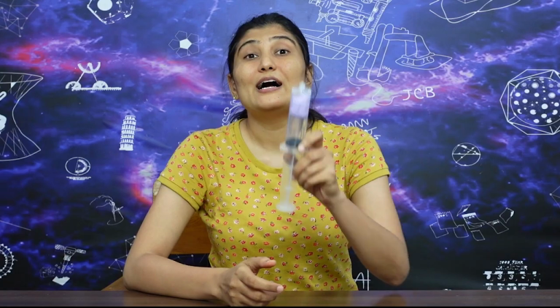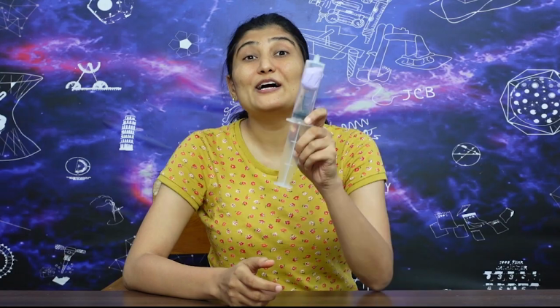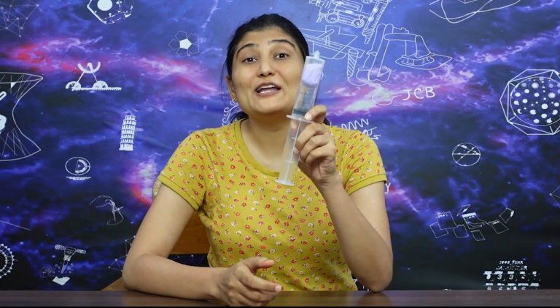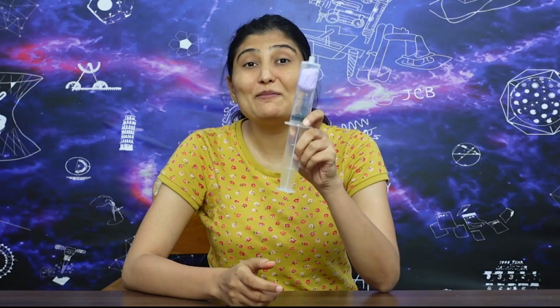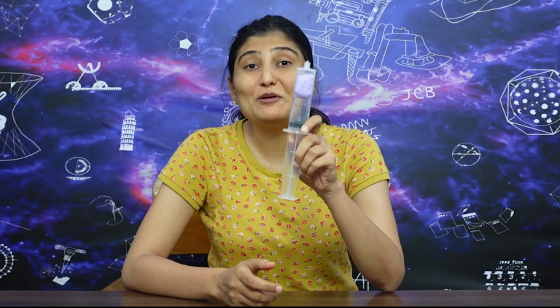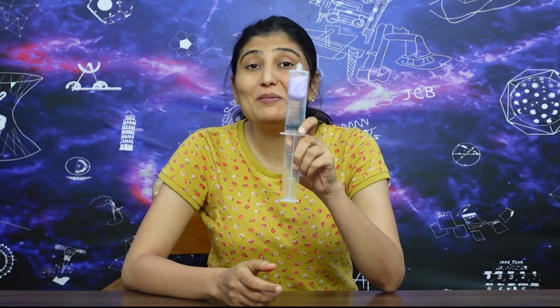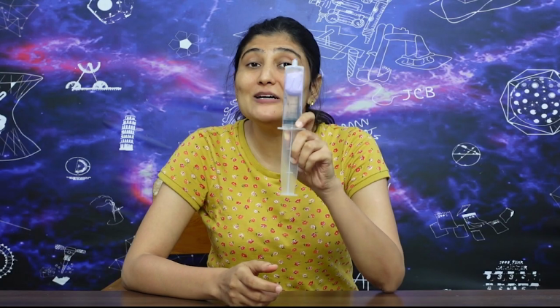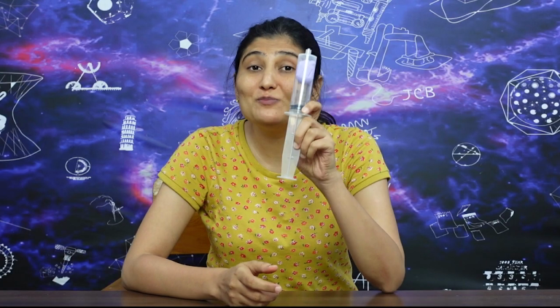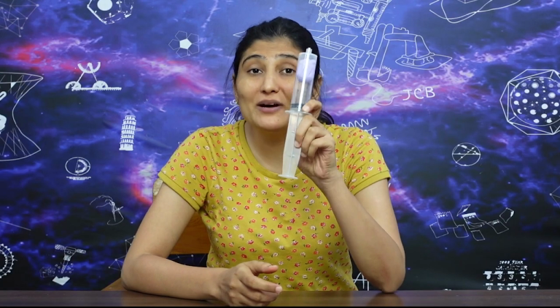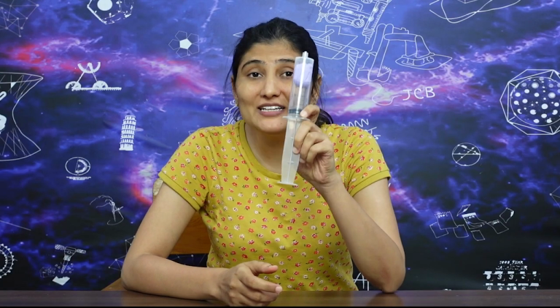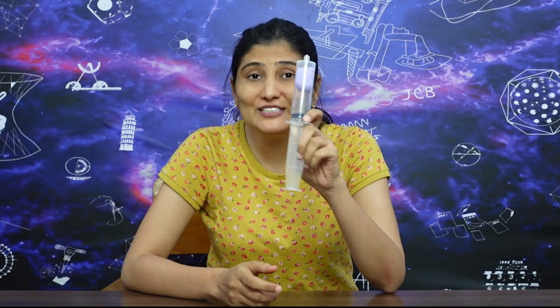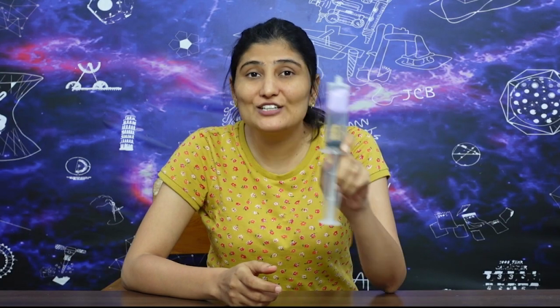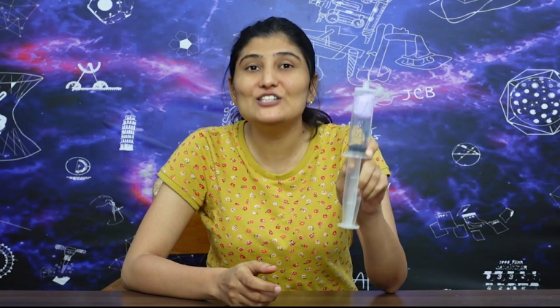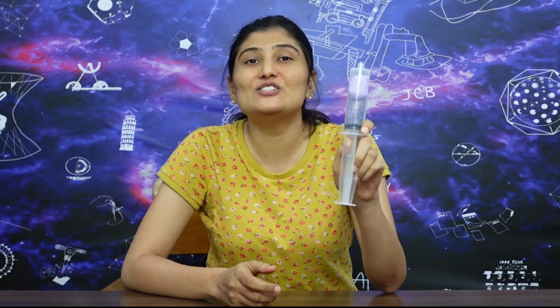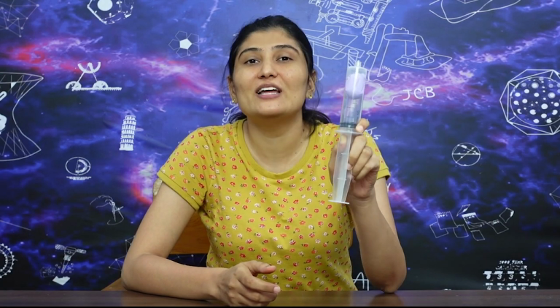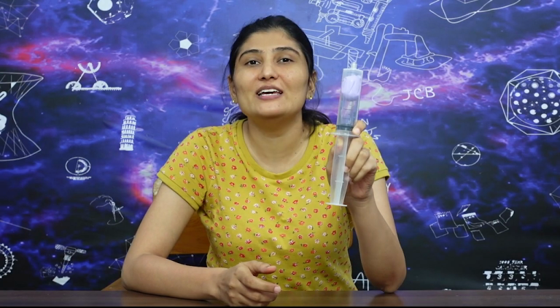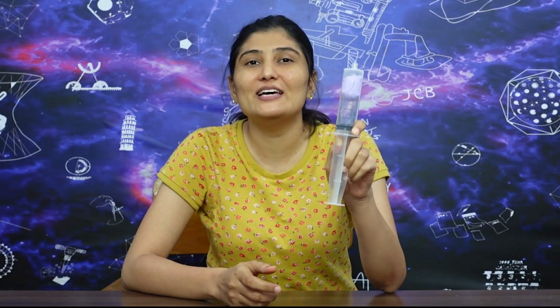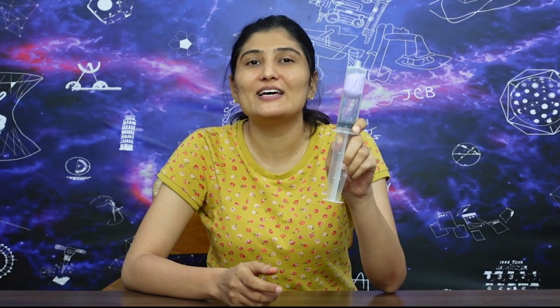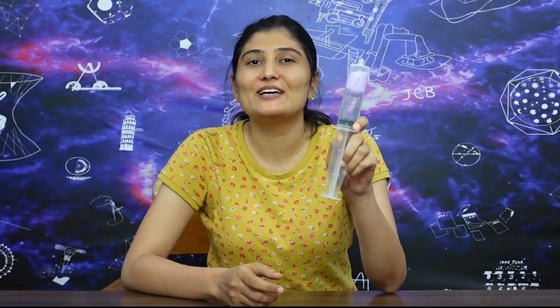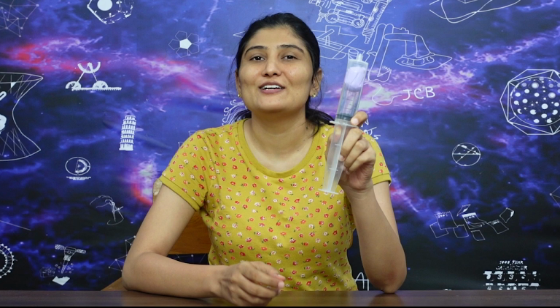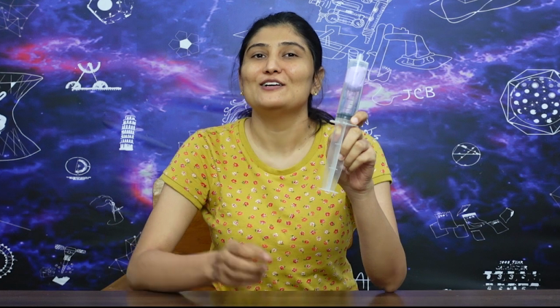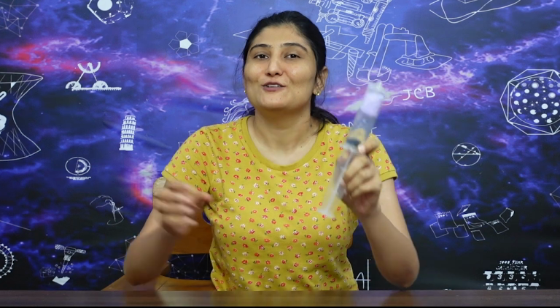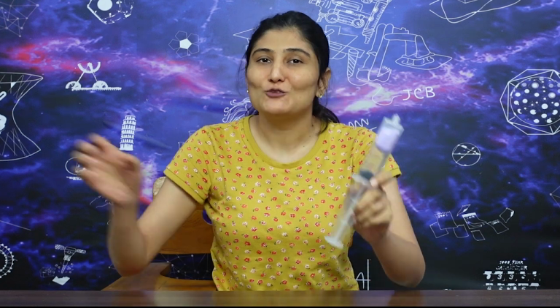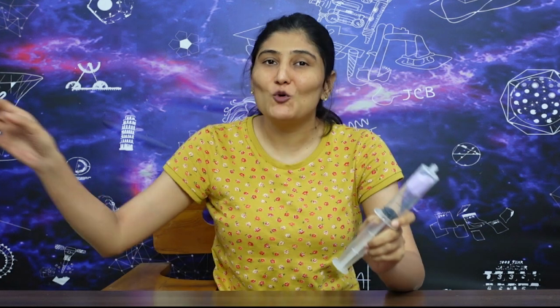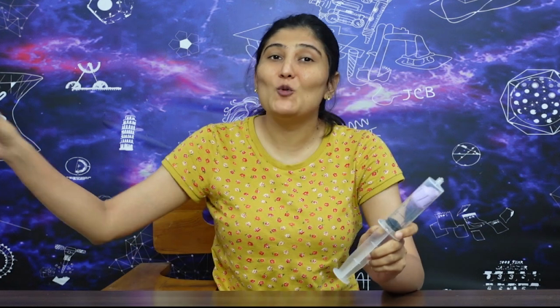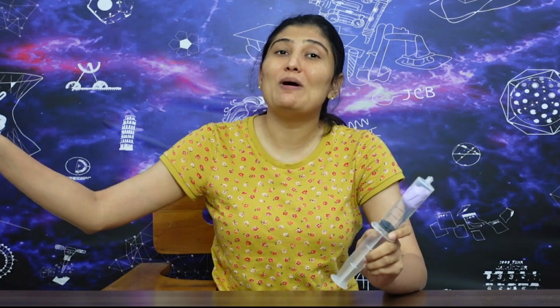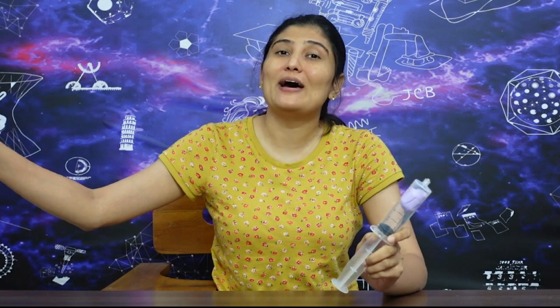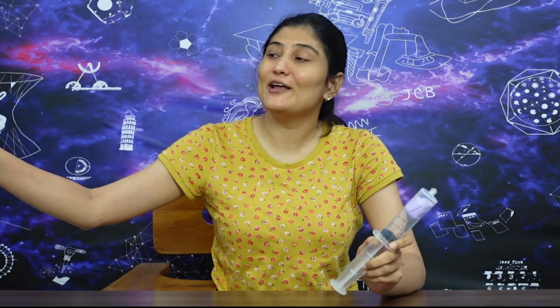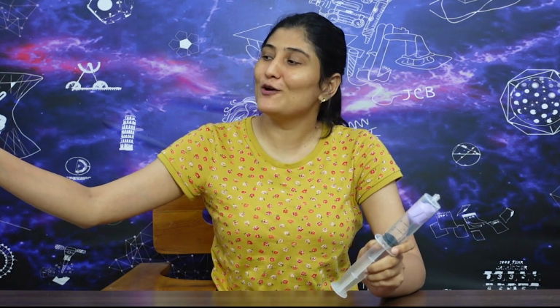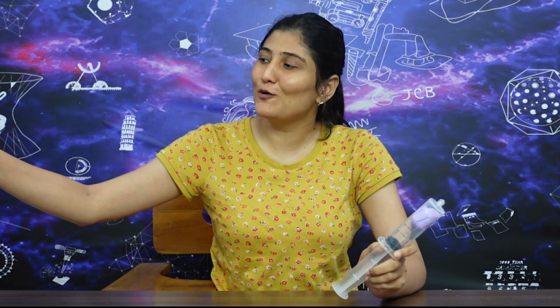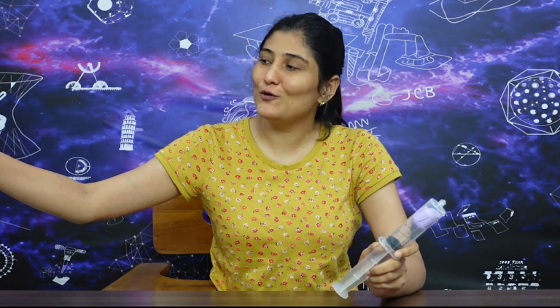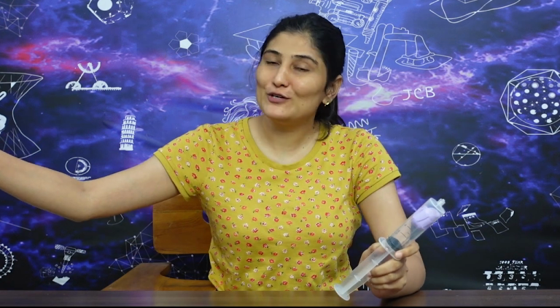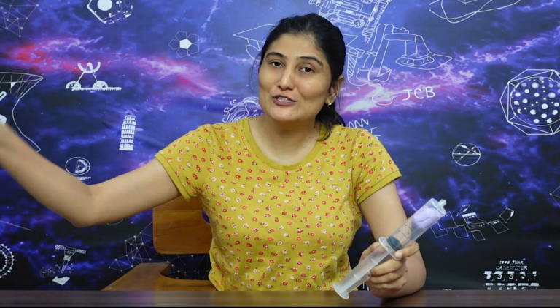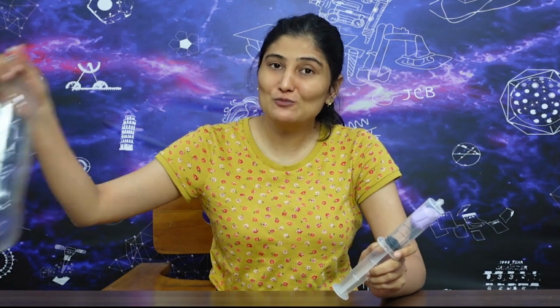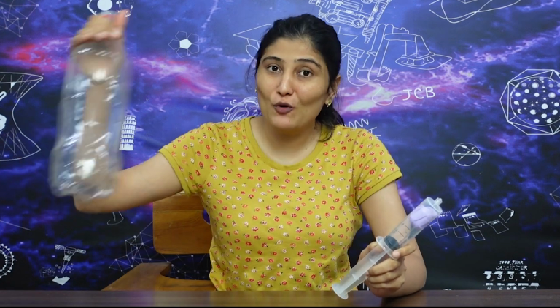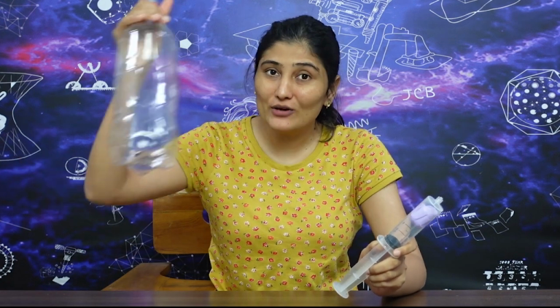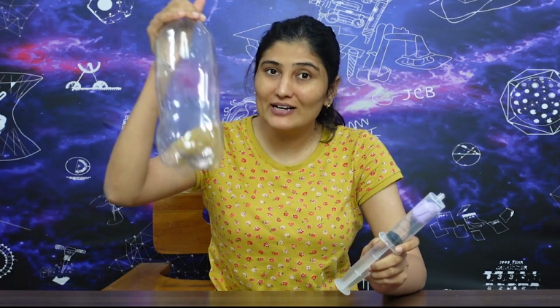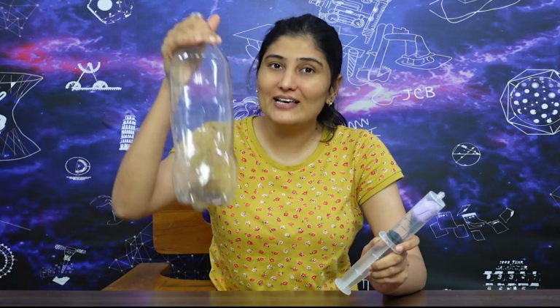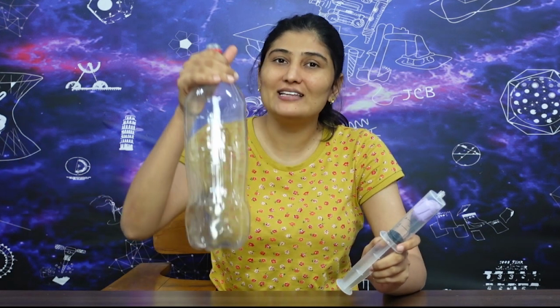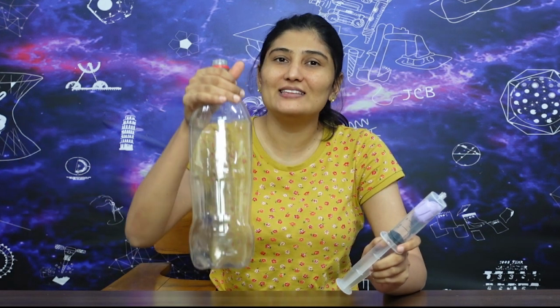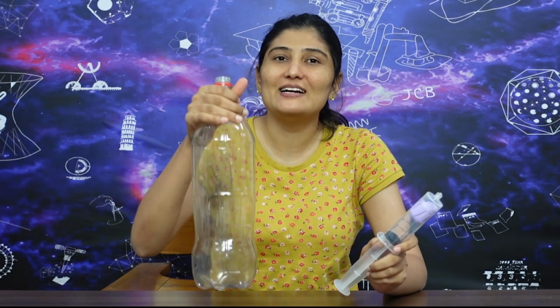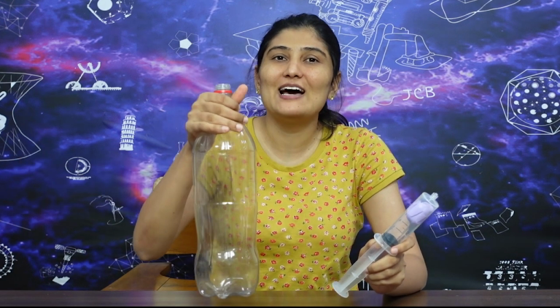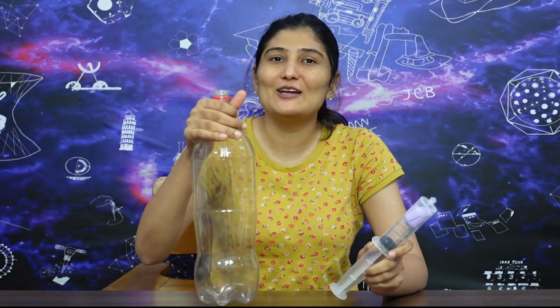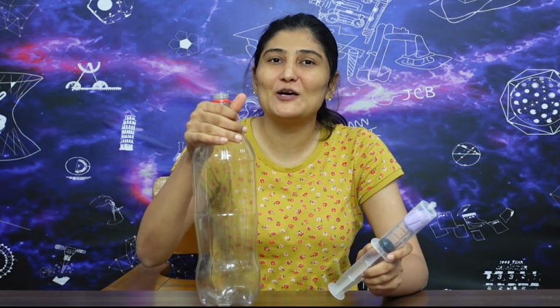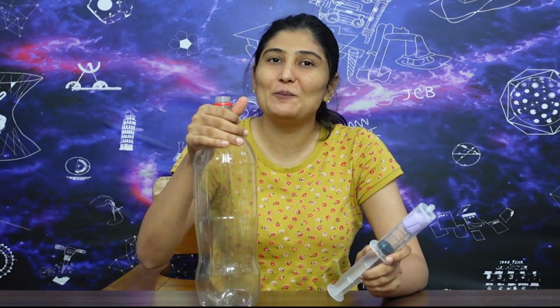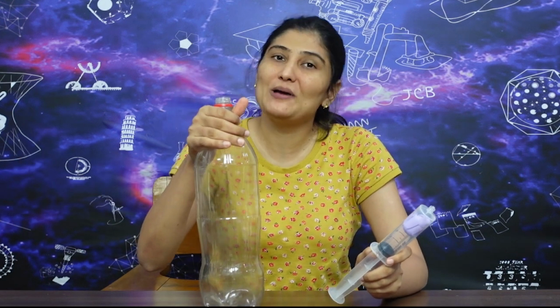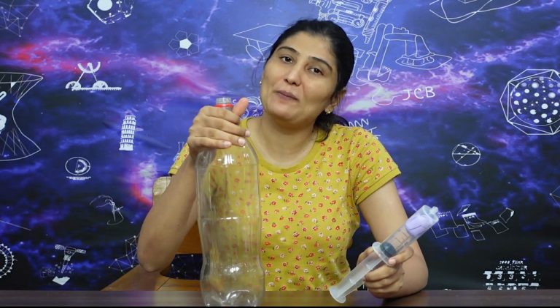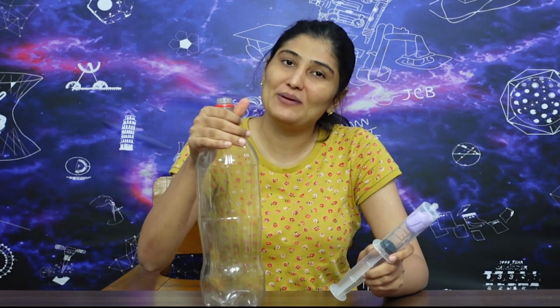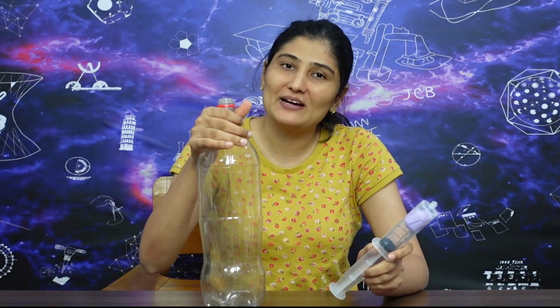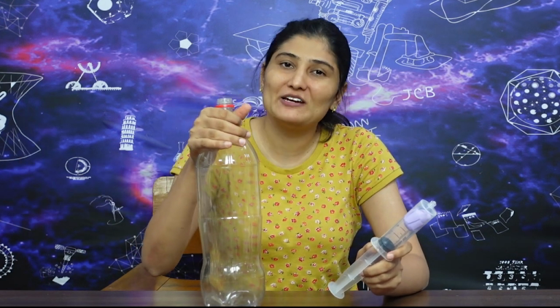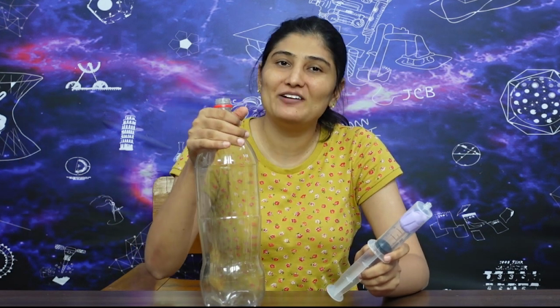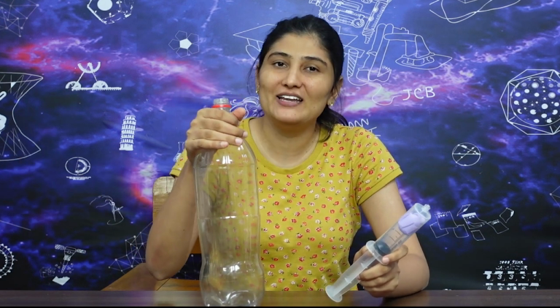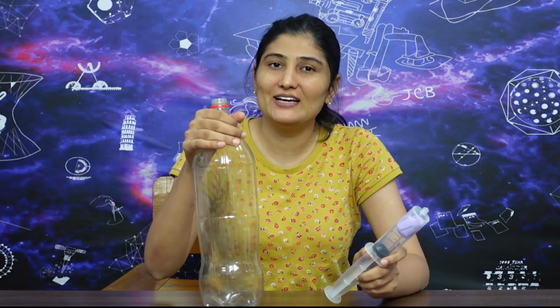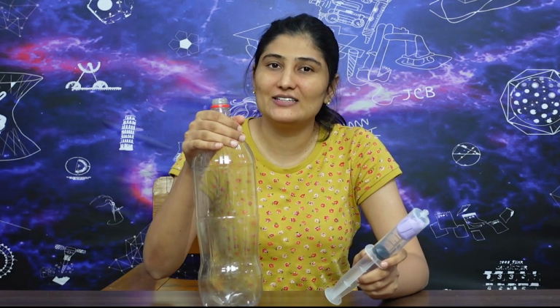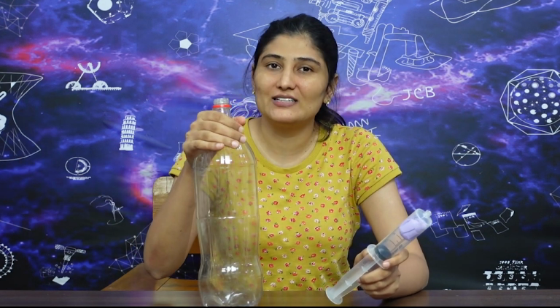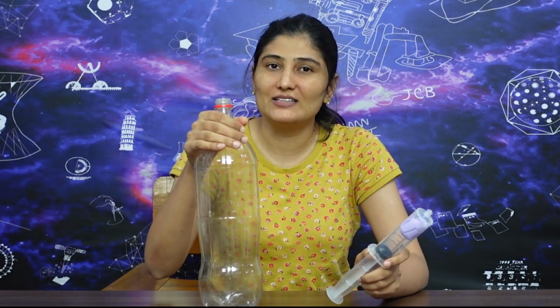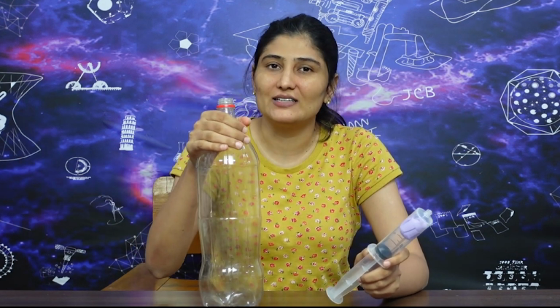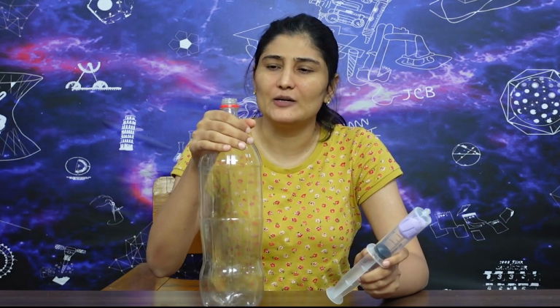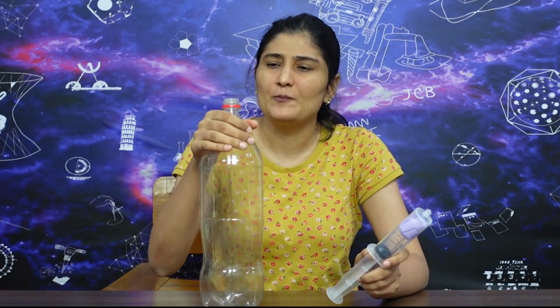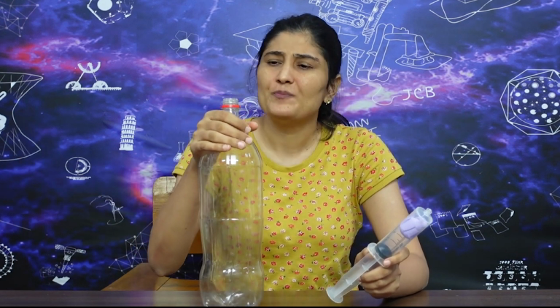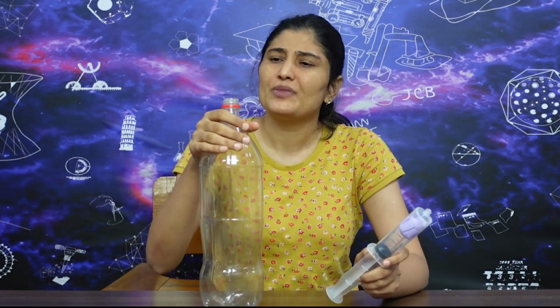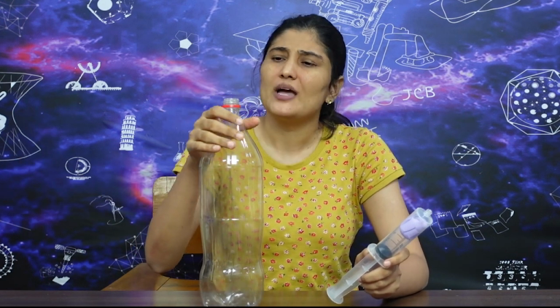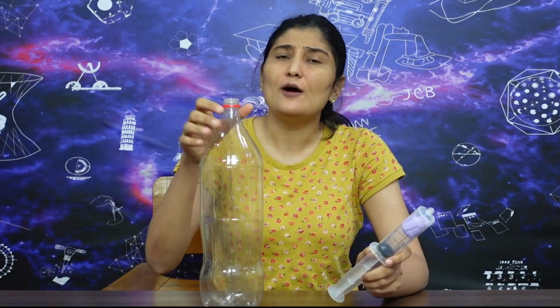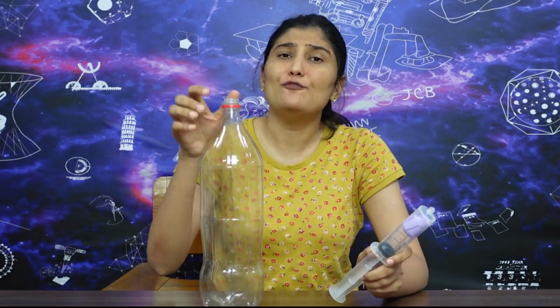If you don't have a big syringe, then you can do this activity using a gubbara inside a bottle.